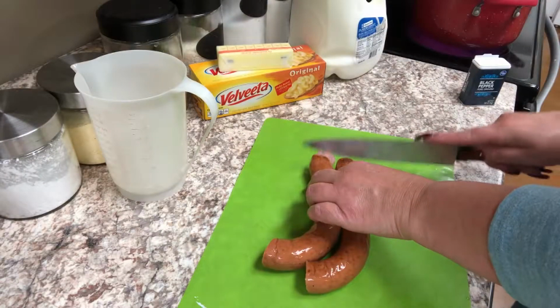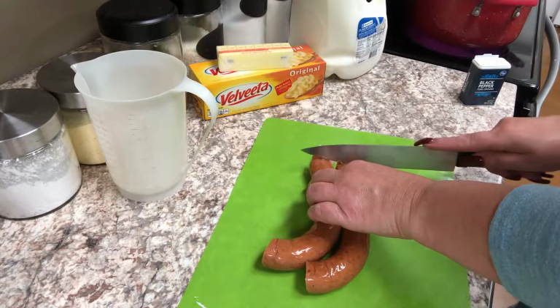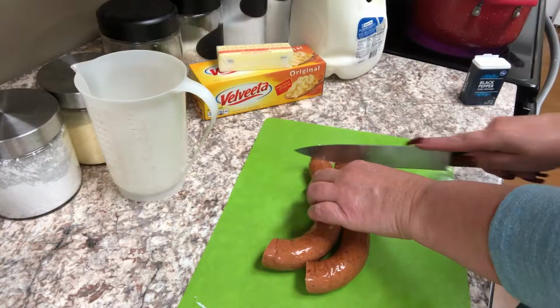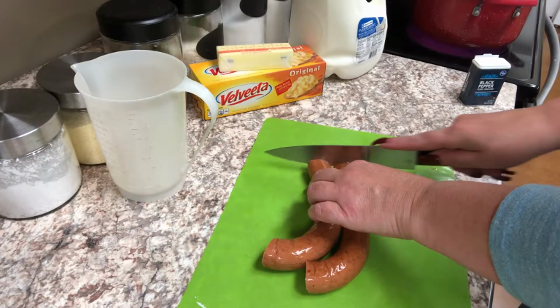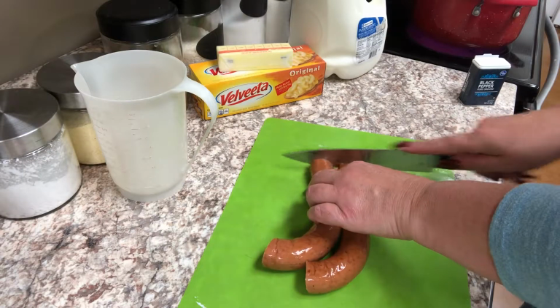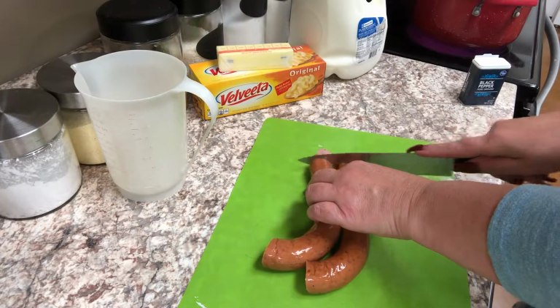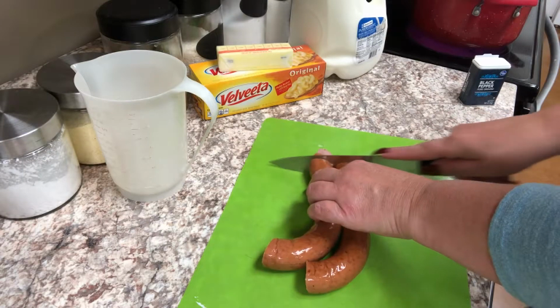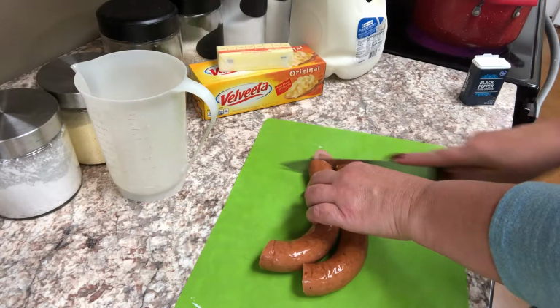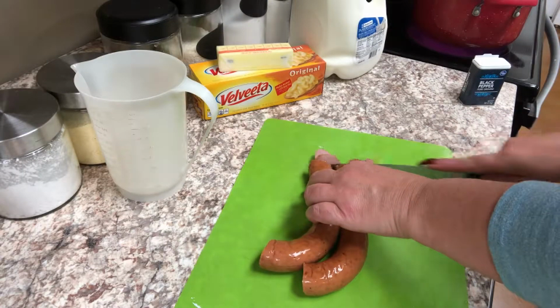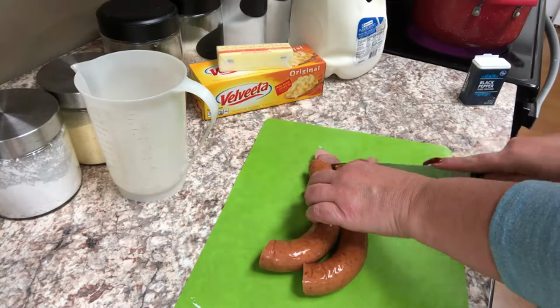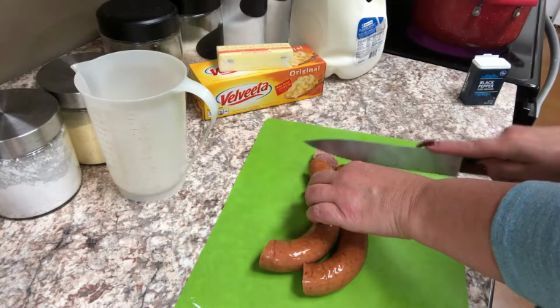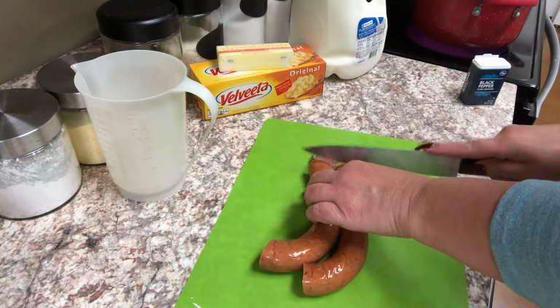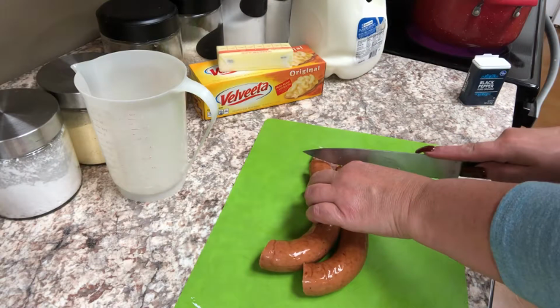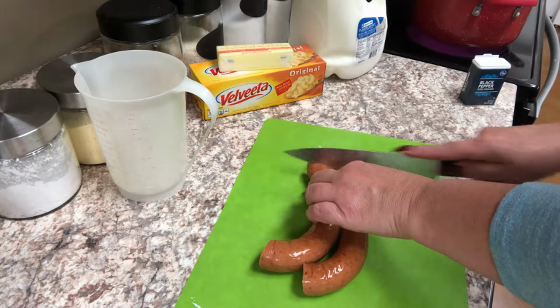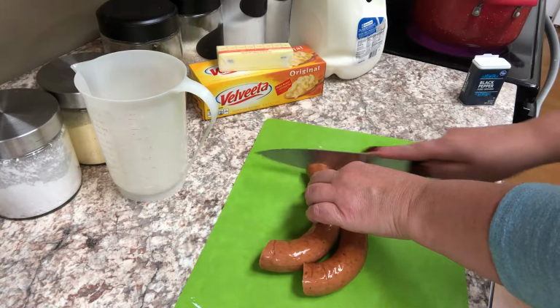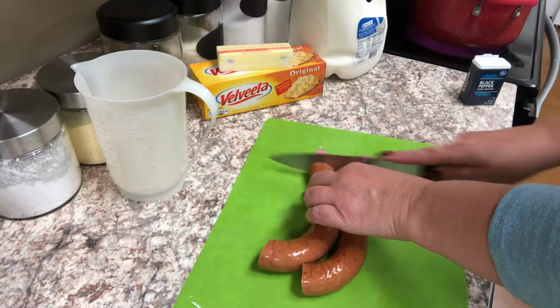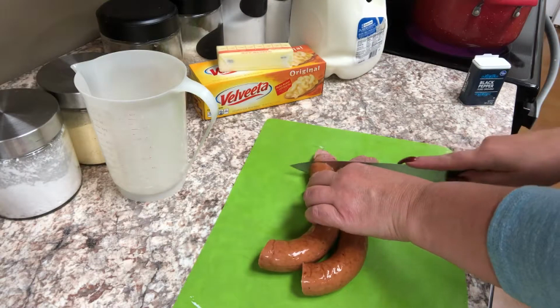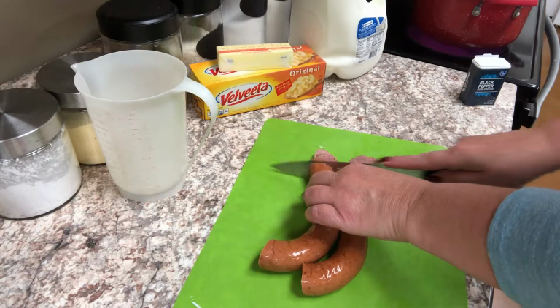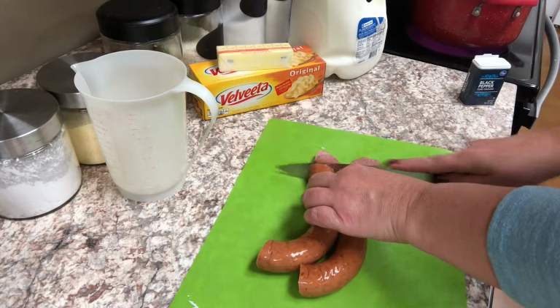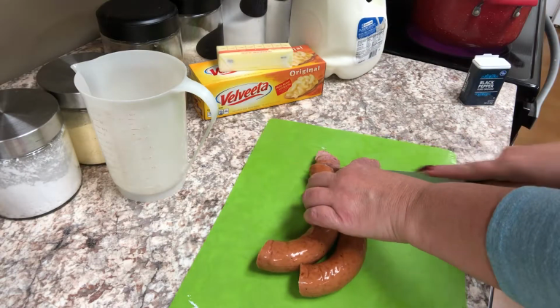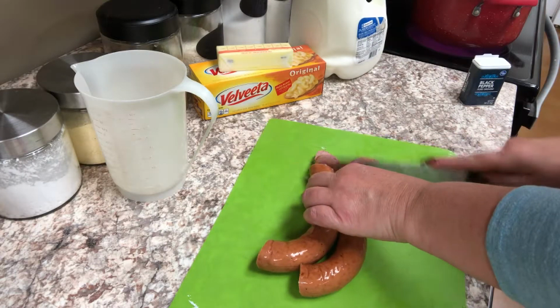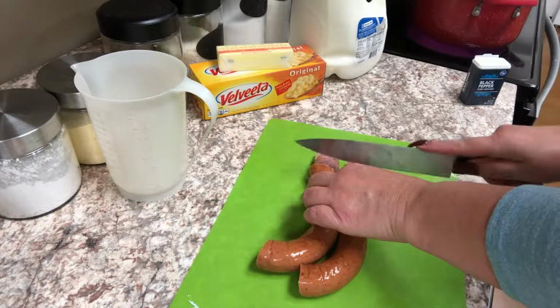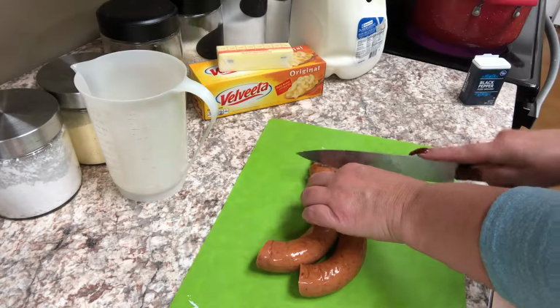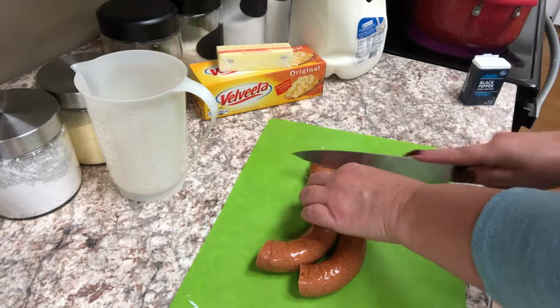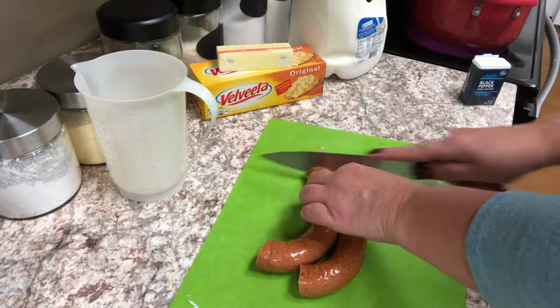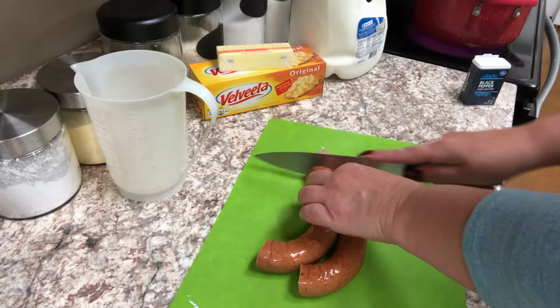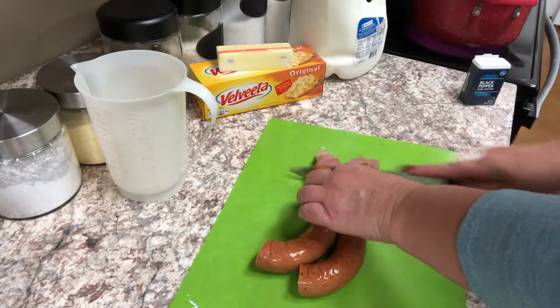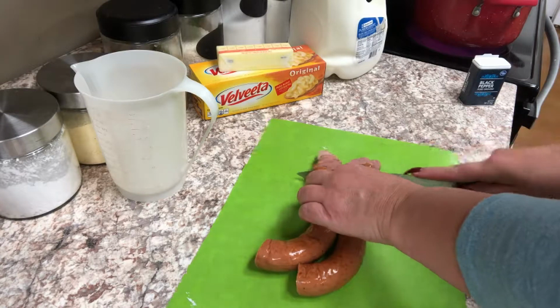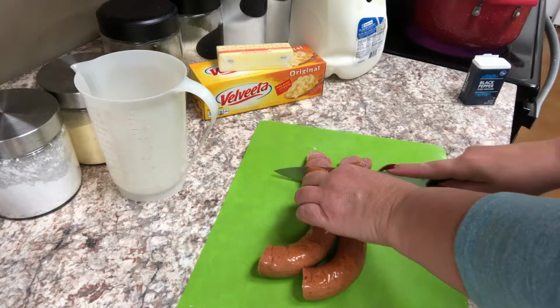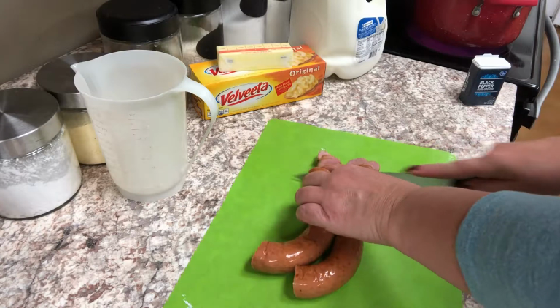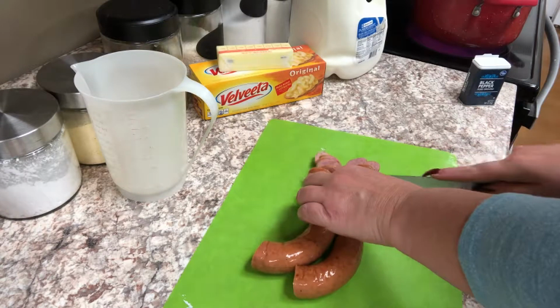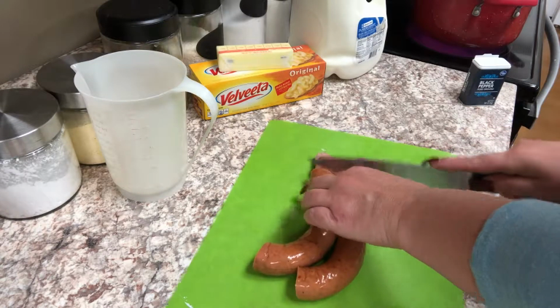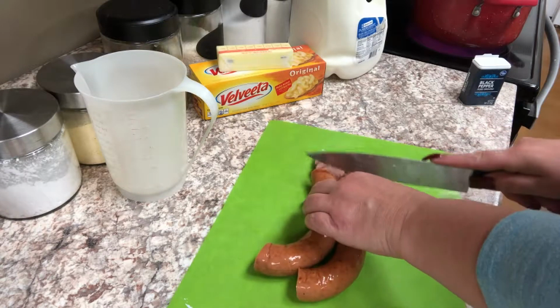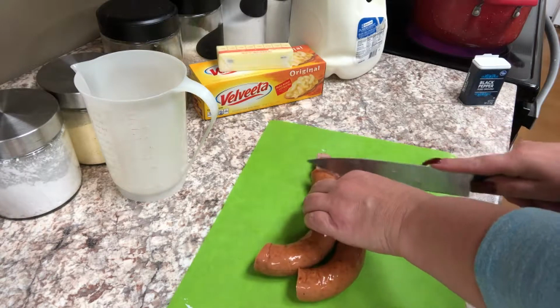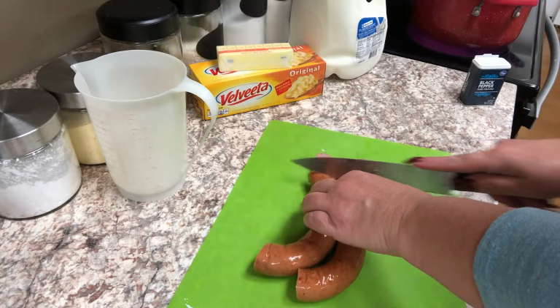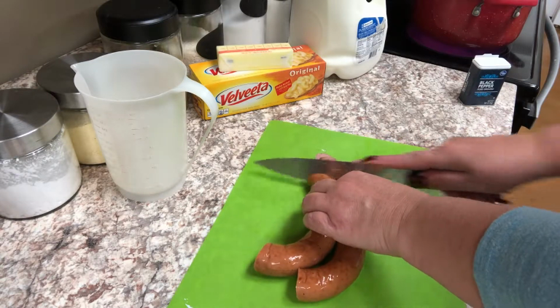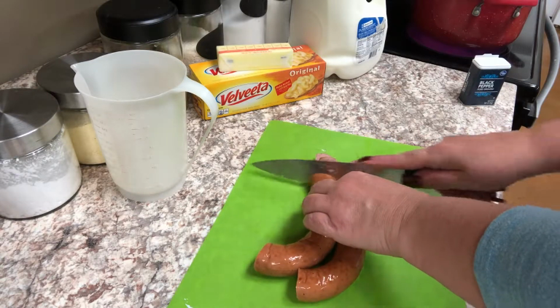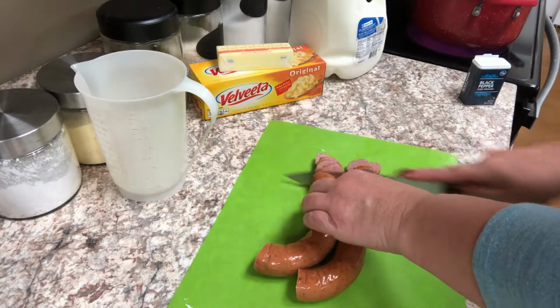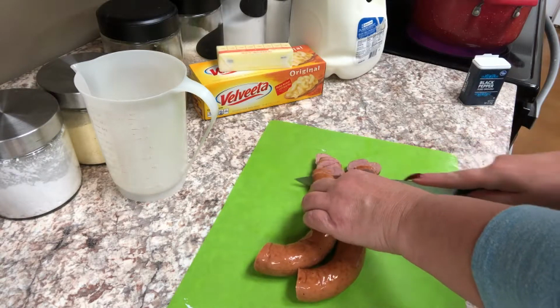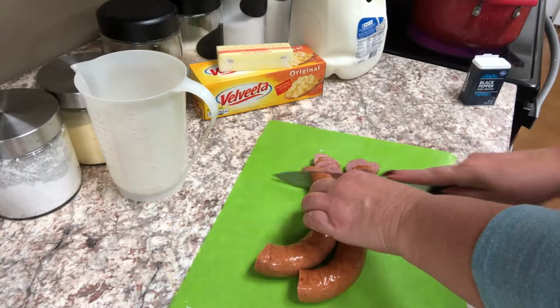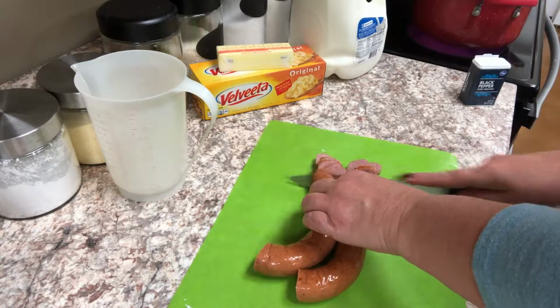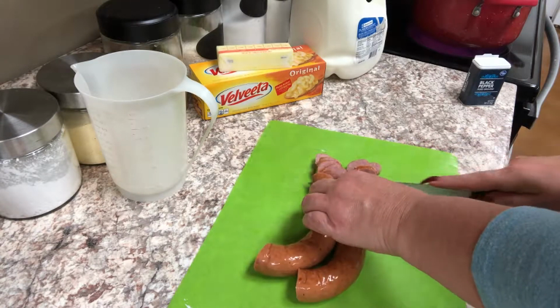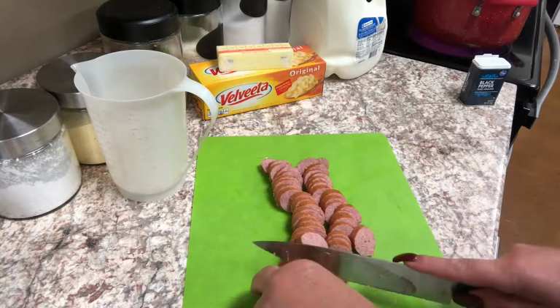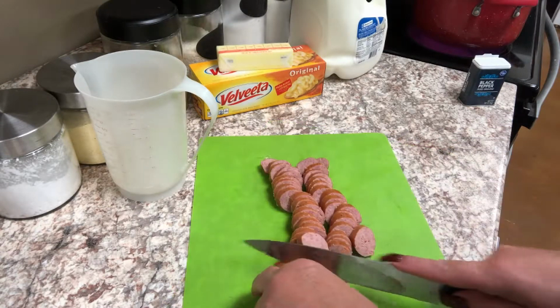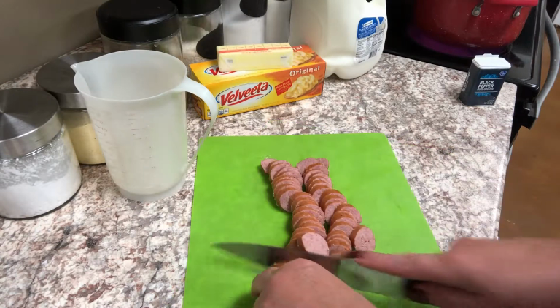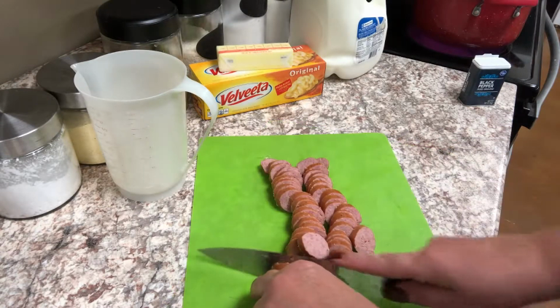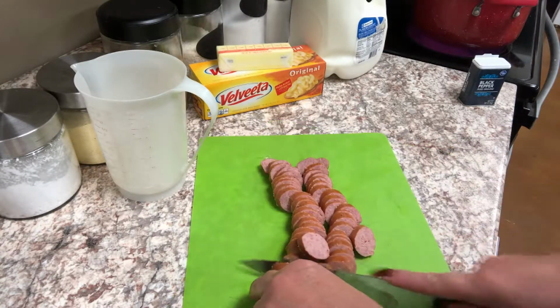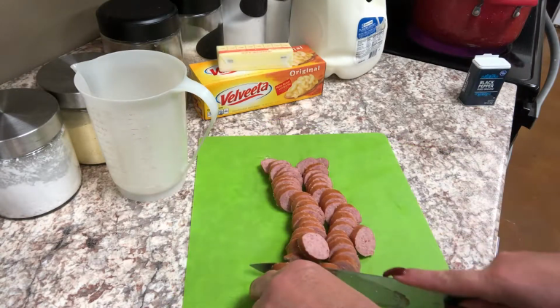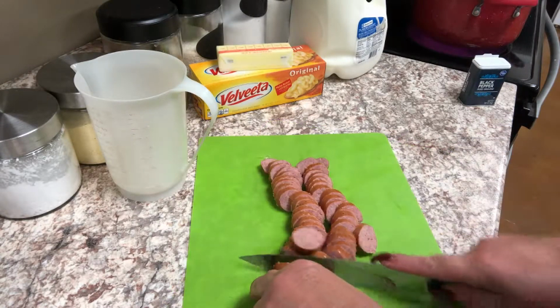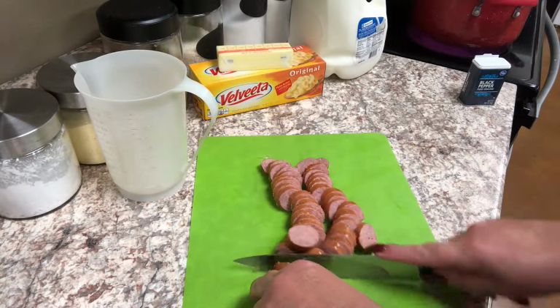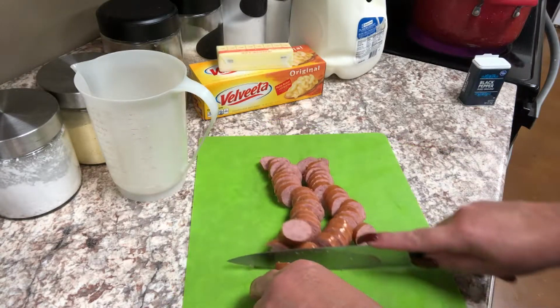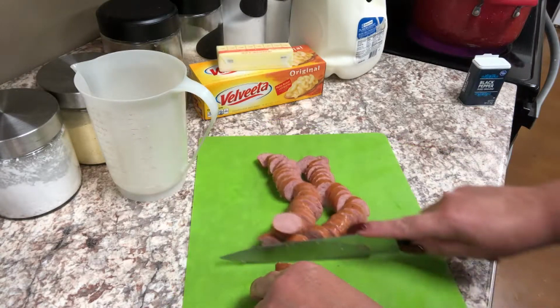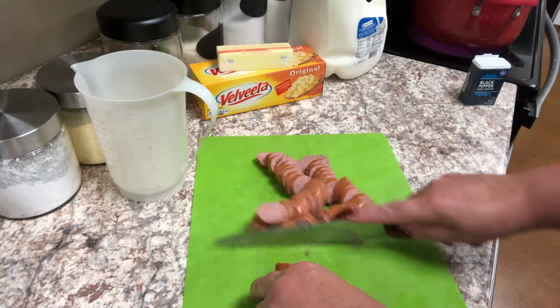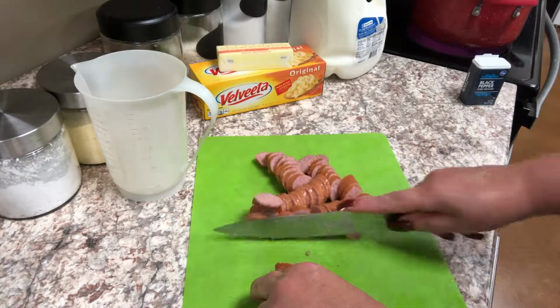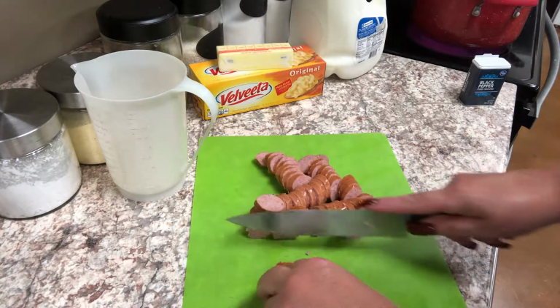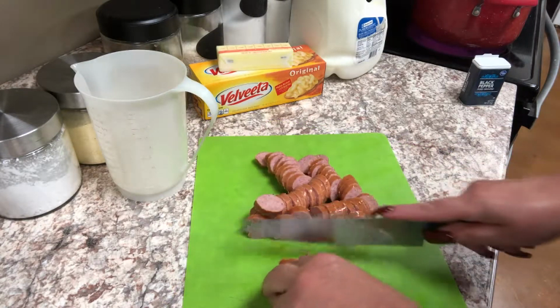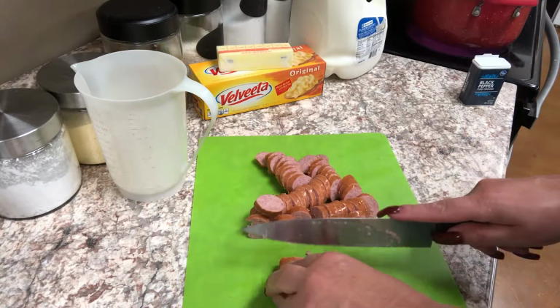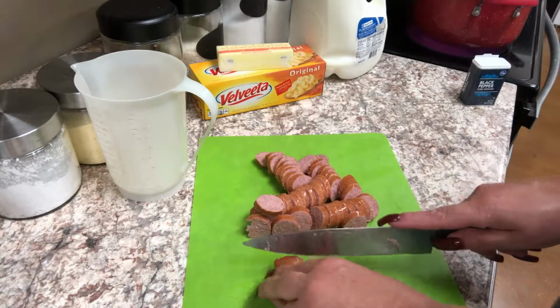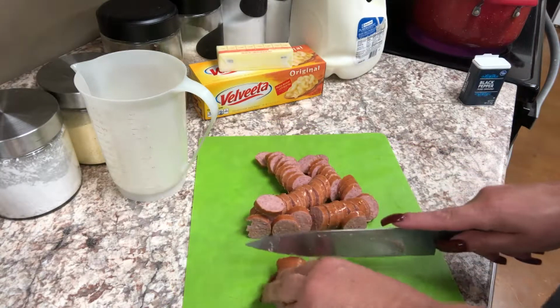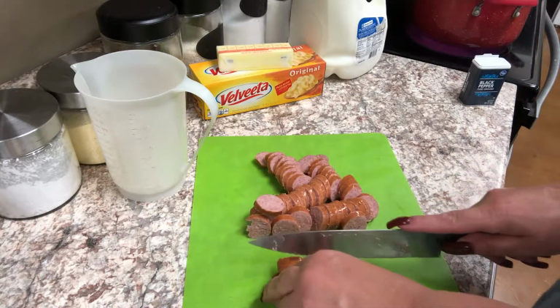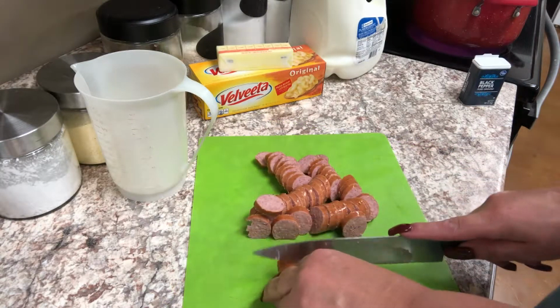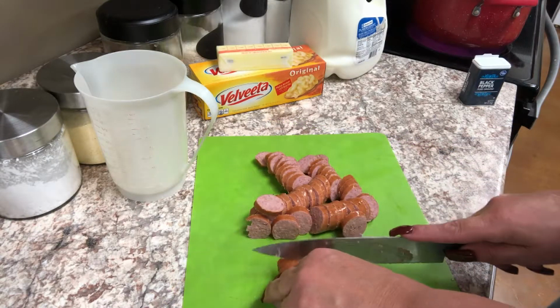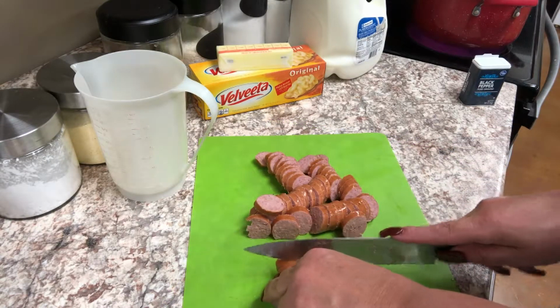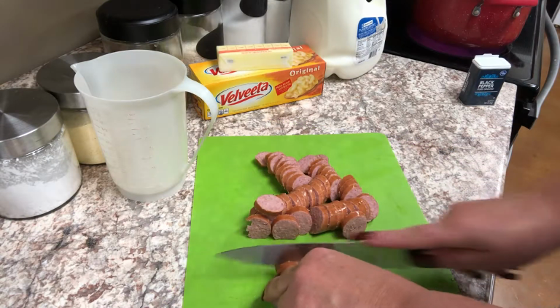I'm going to cut up 16 ounces of smoked sausage. I'm using turkey sausage, but you can use whatever kind you like.